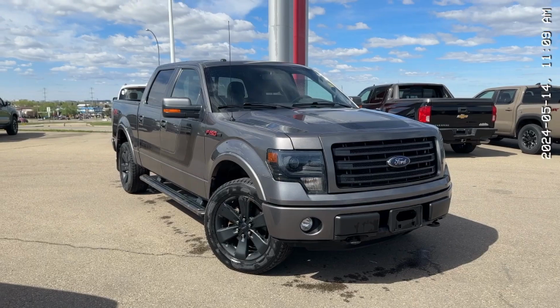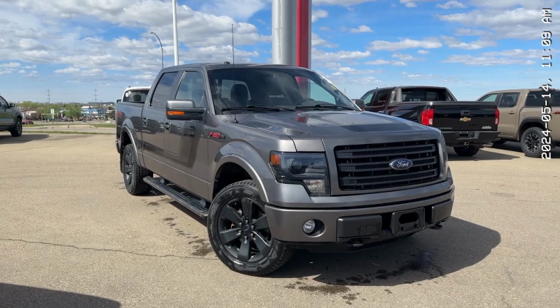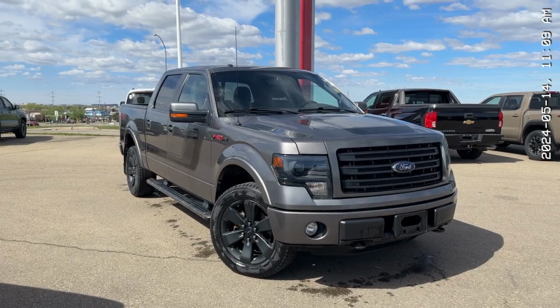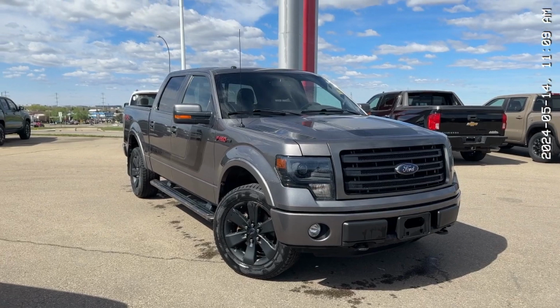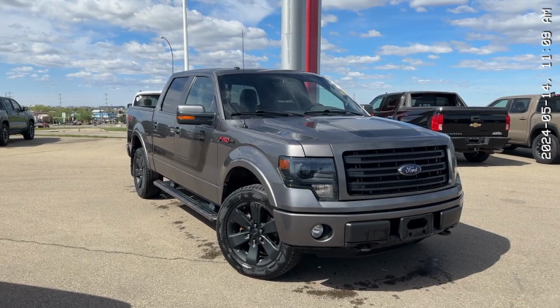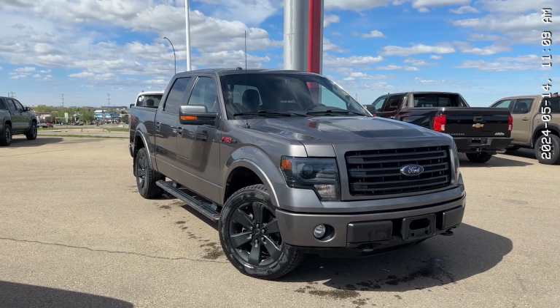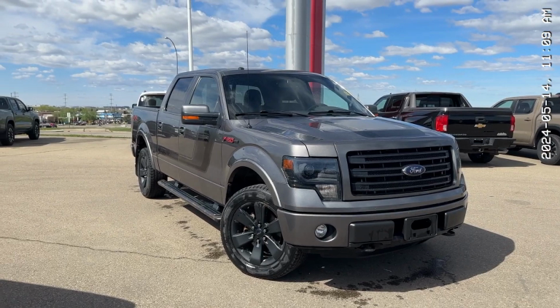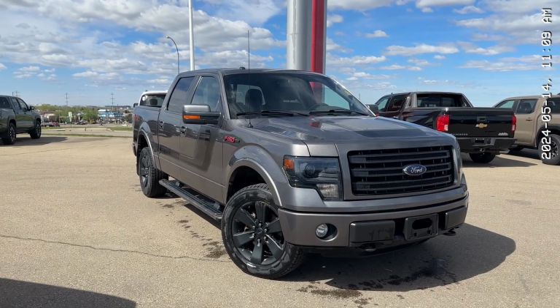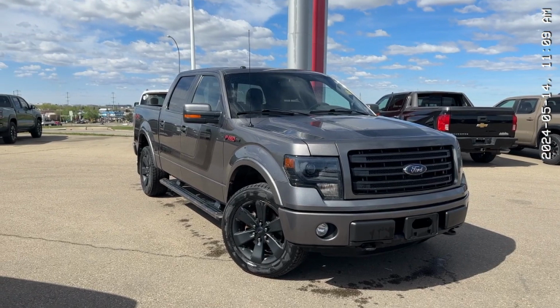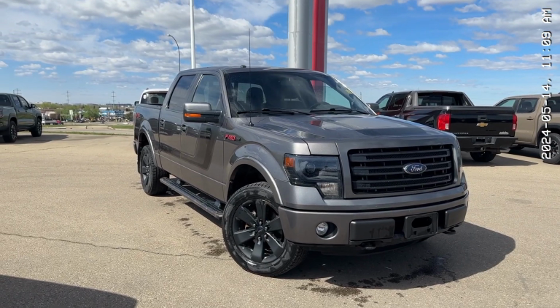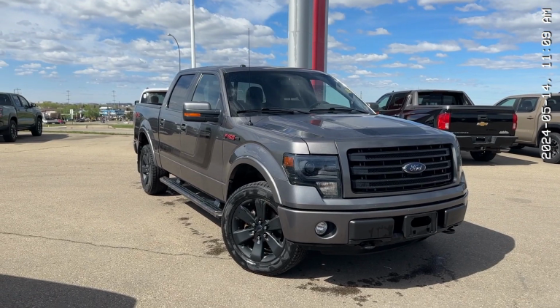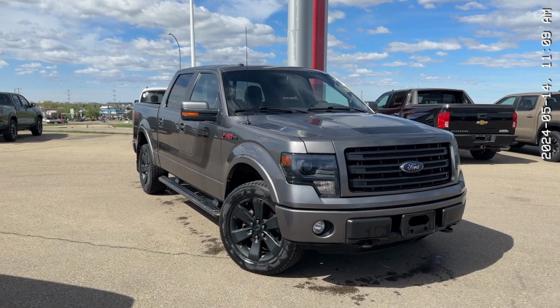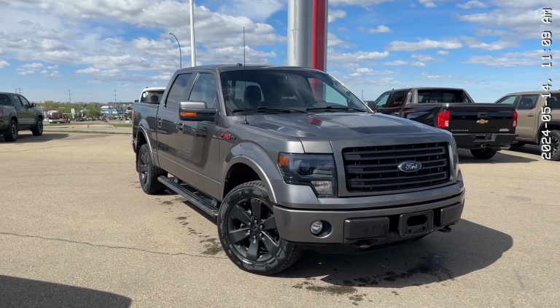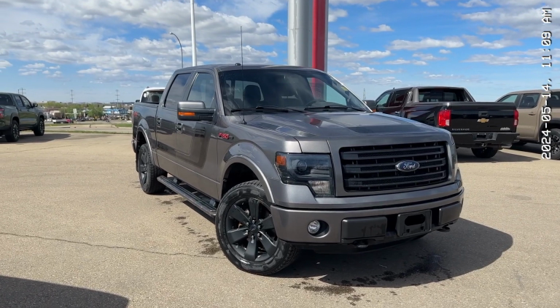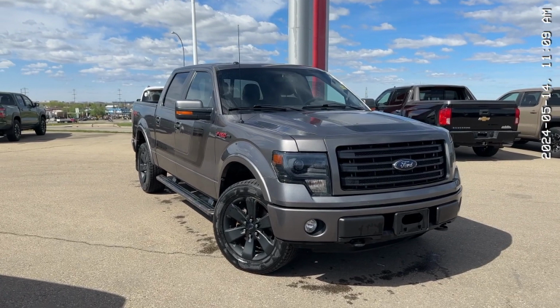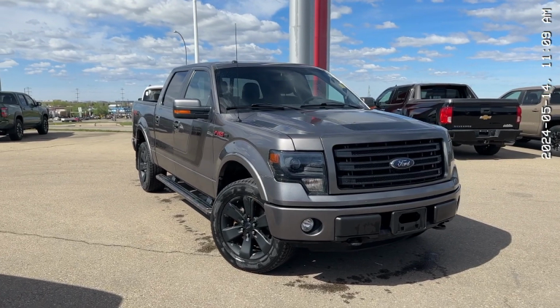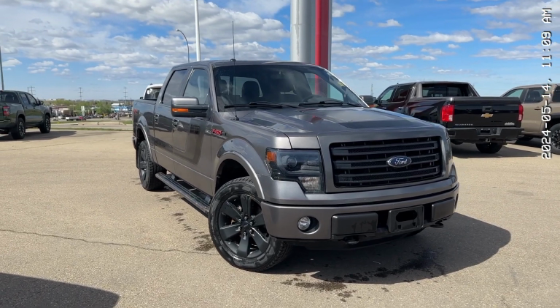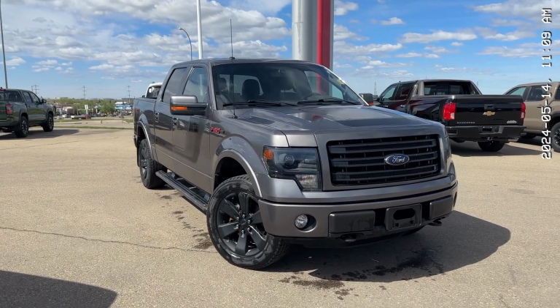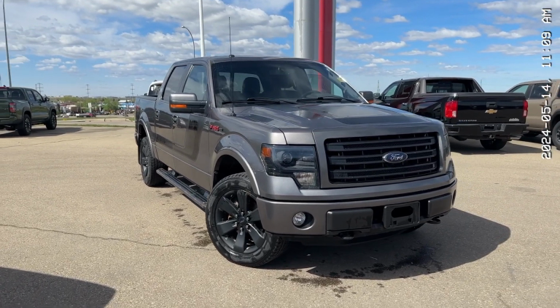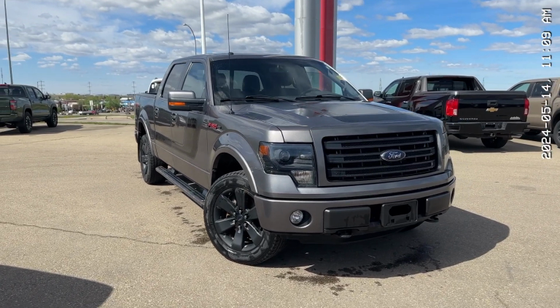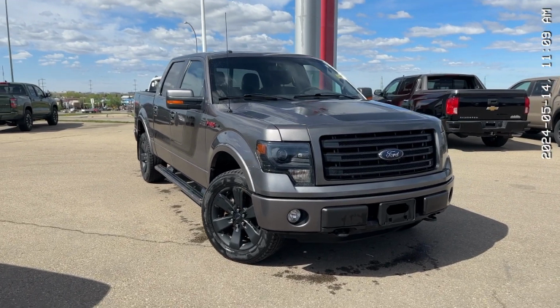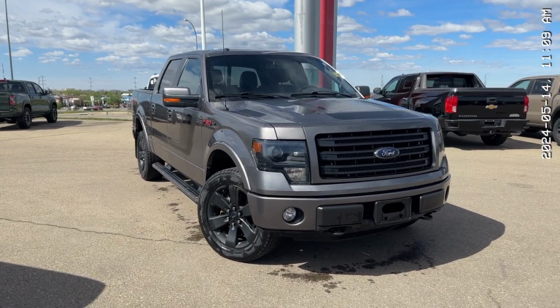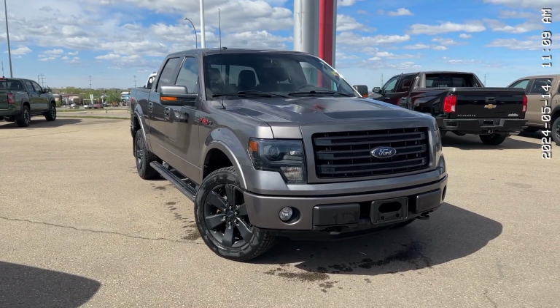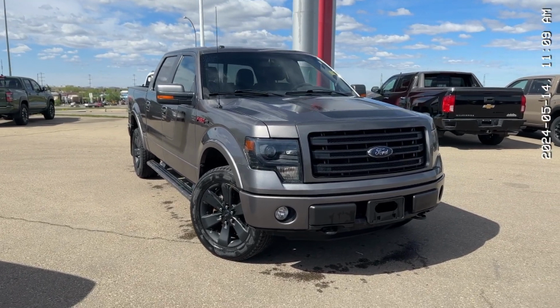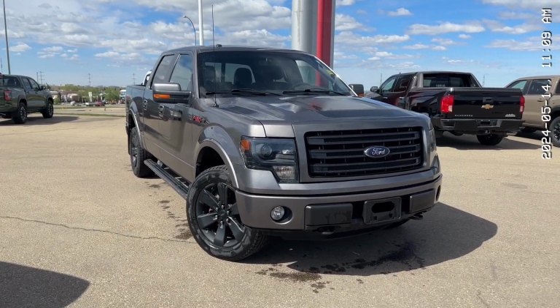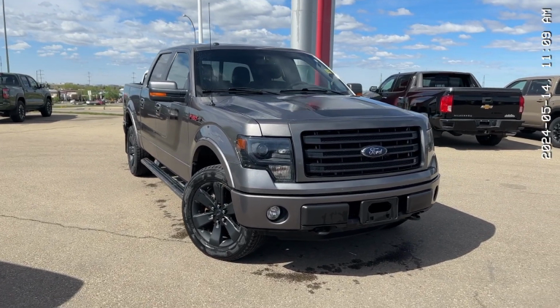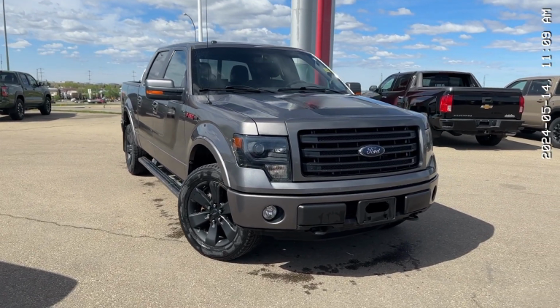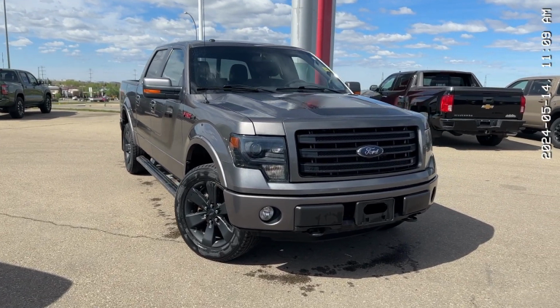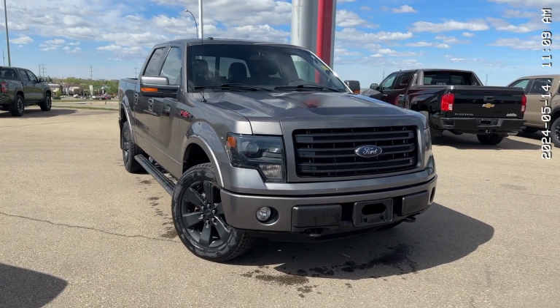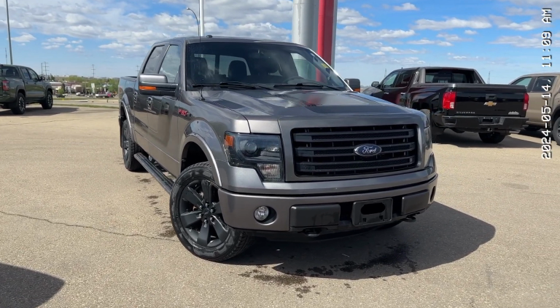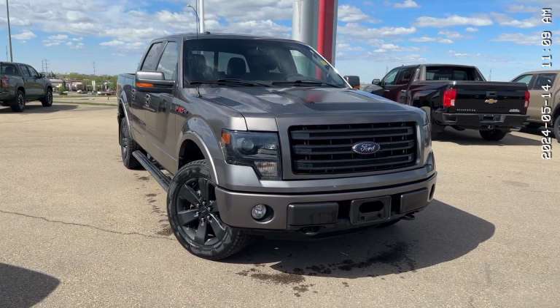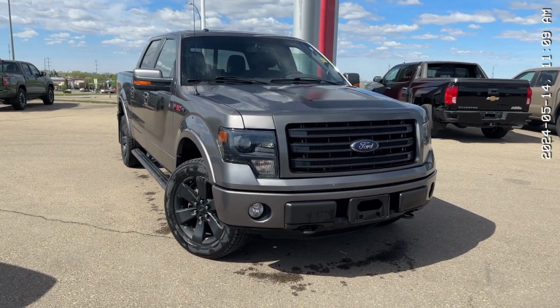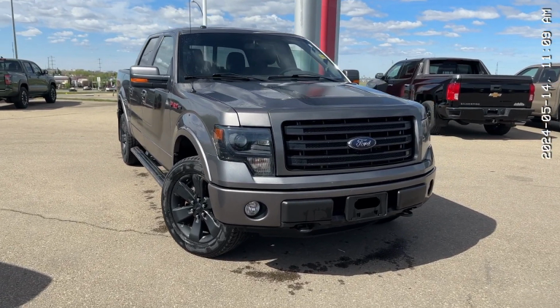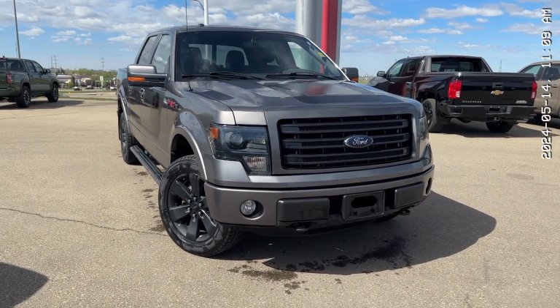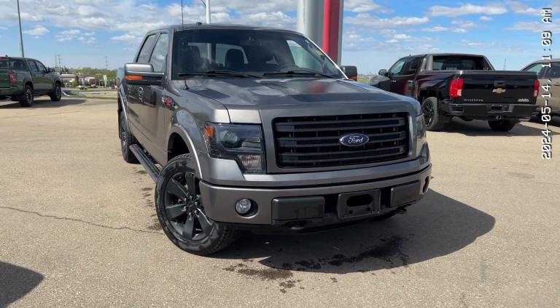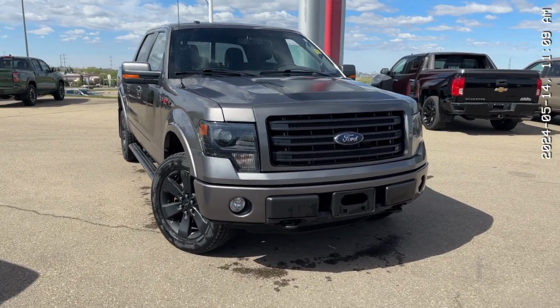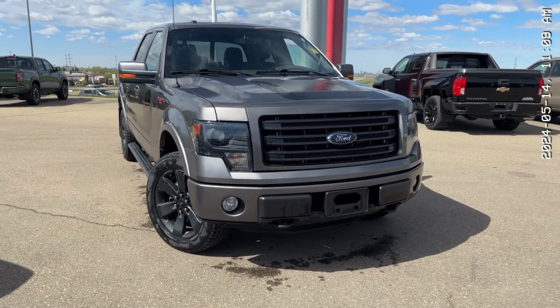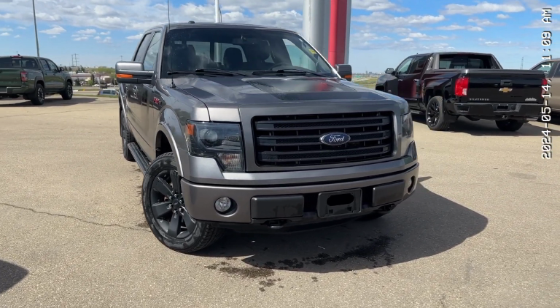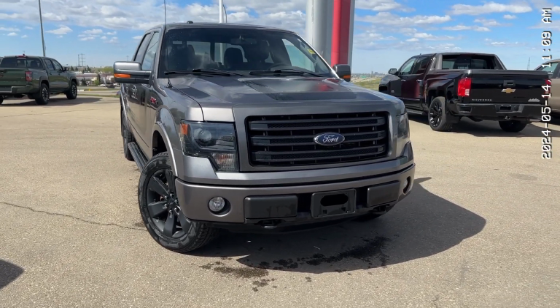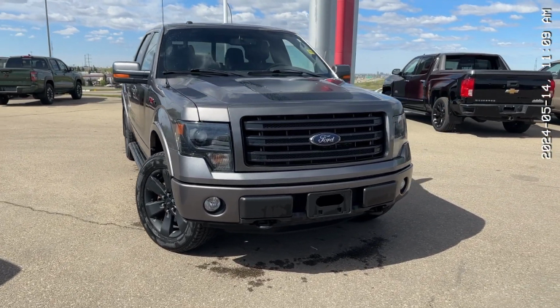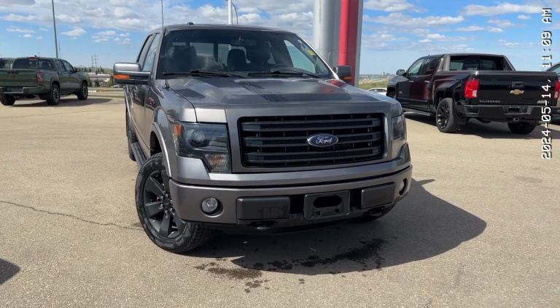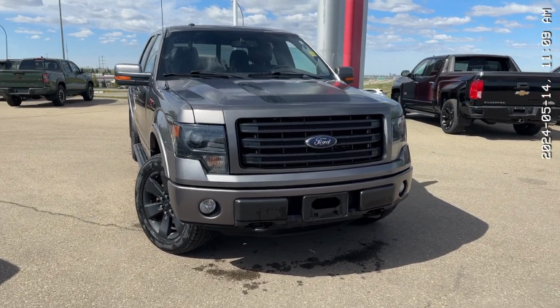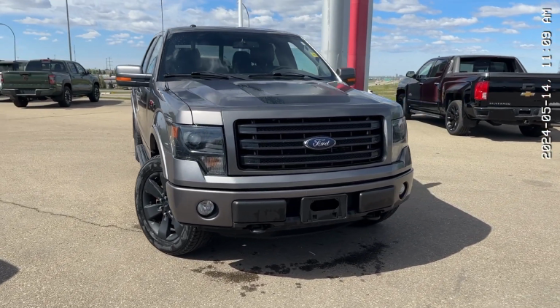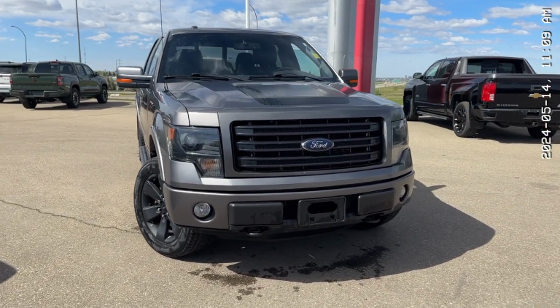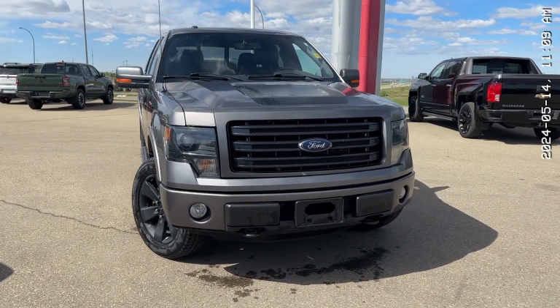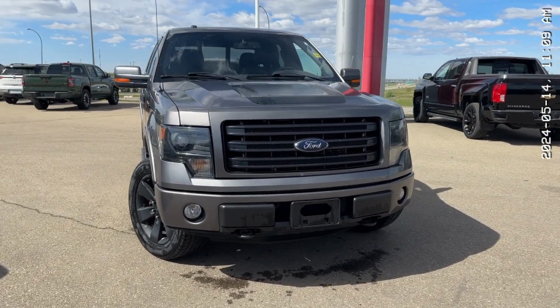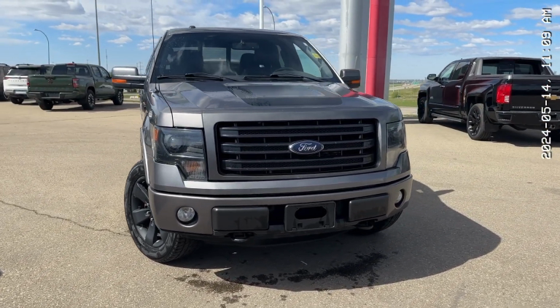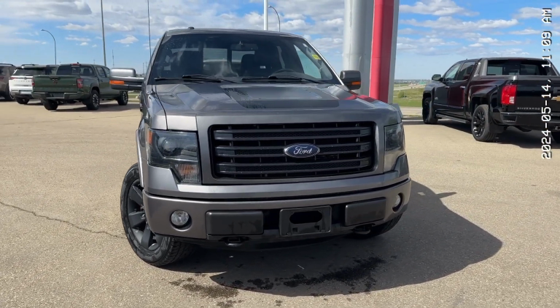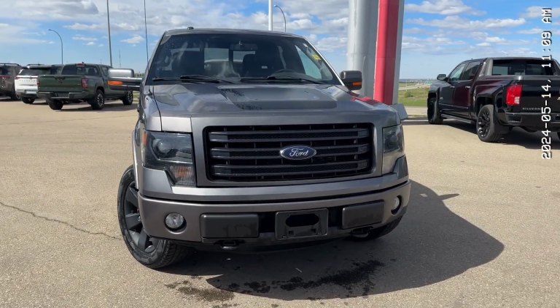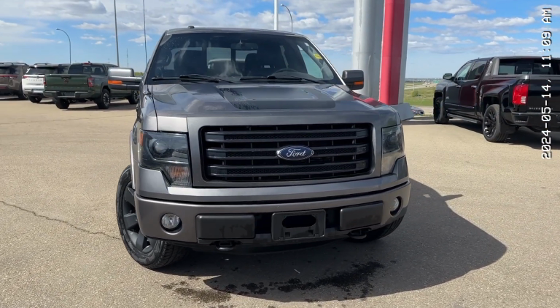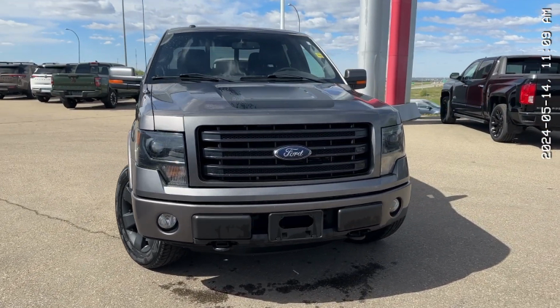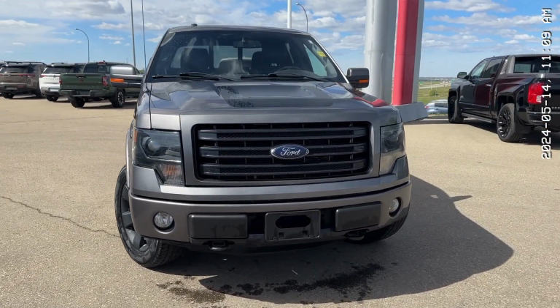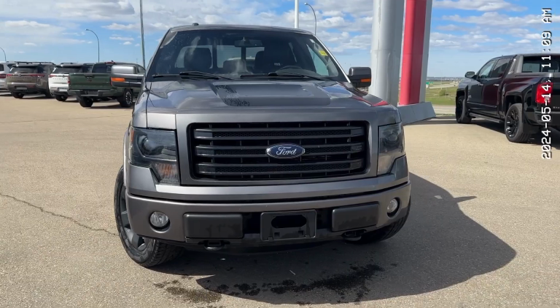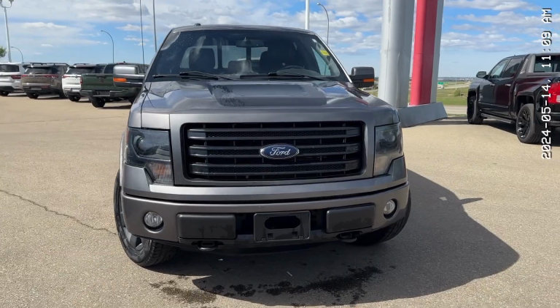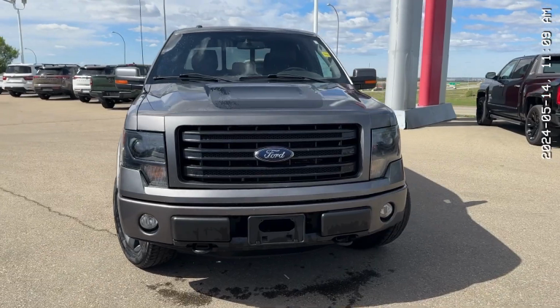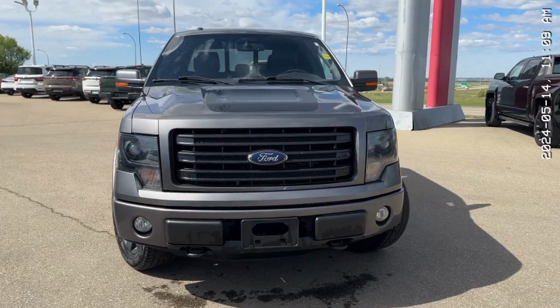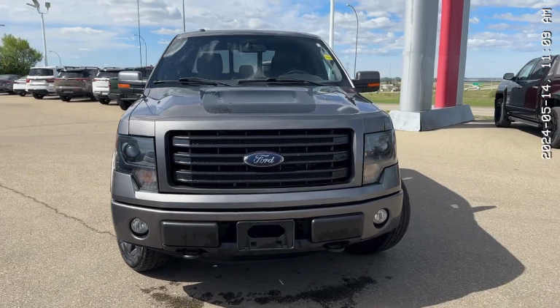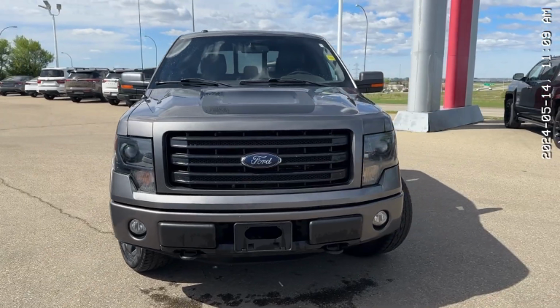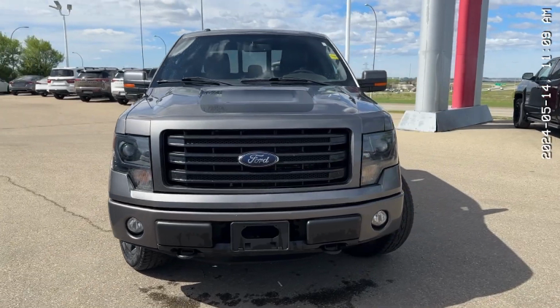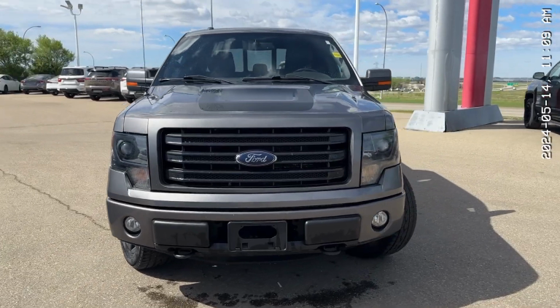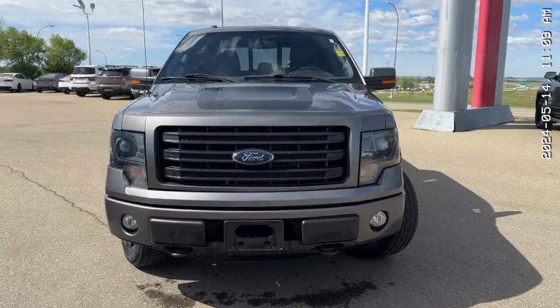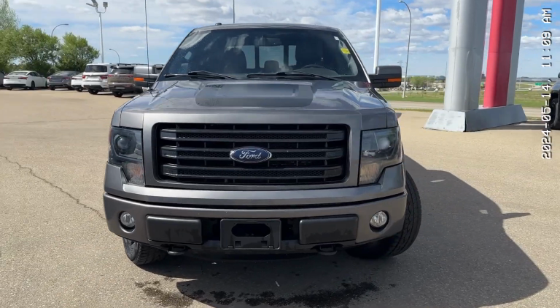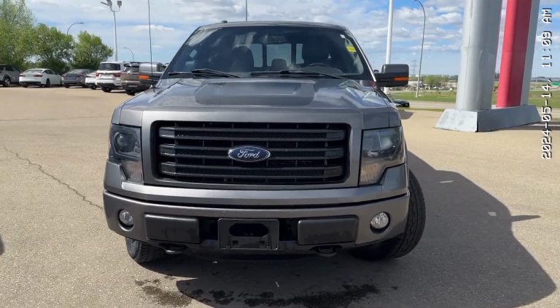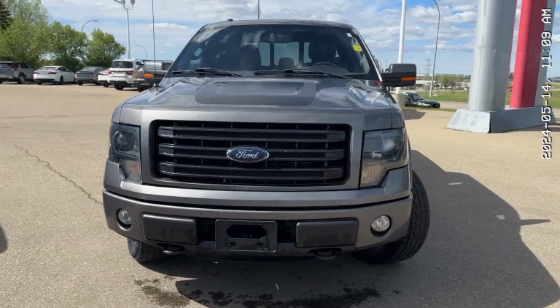Hello, it's Thomas over at Sherwood Nissan. I'm here to give you a quick walk around of this 2014 Ford F-150 FX4.